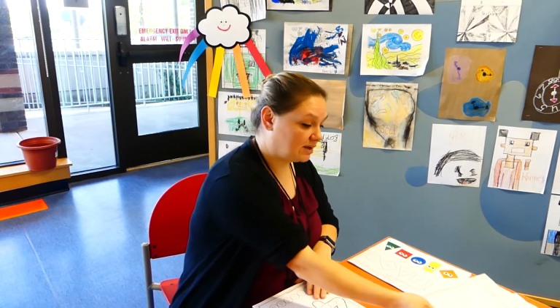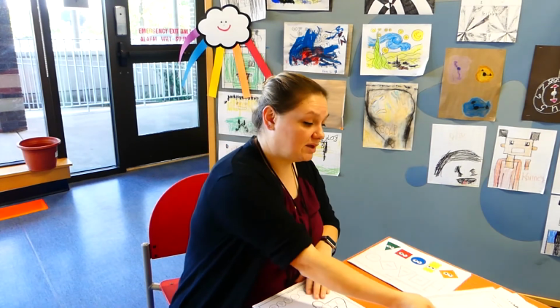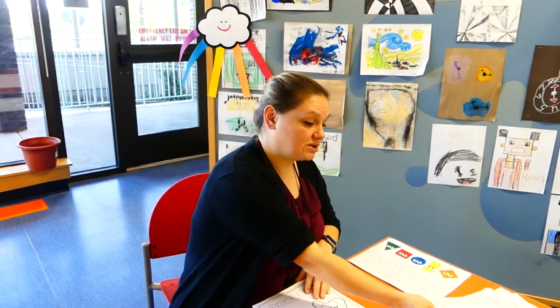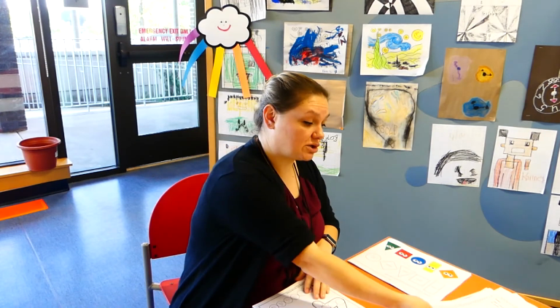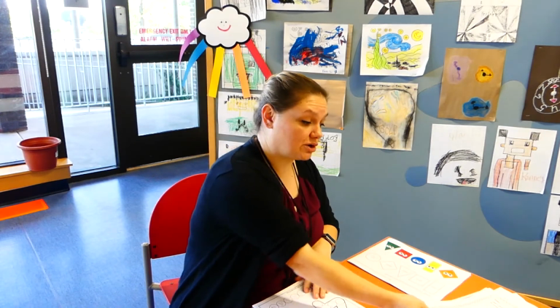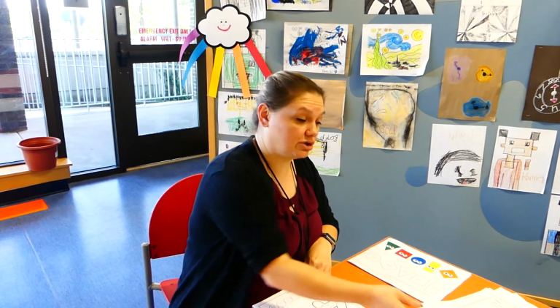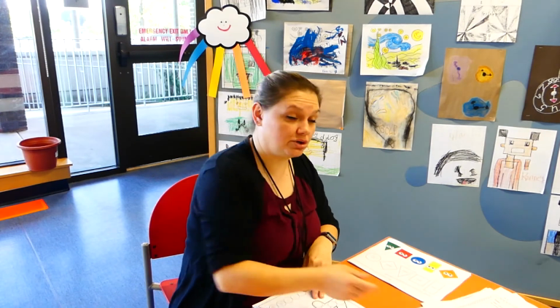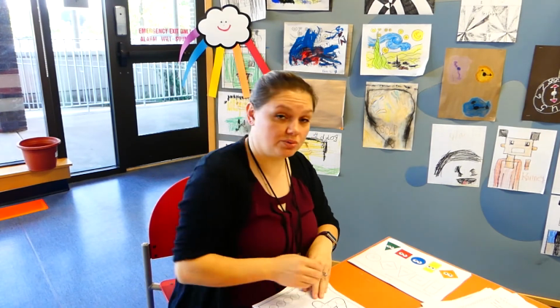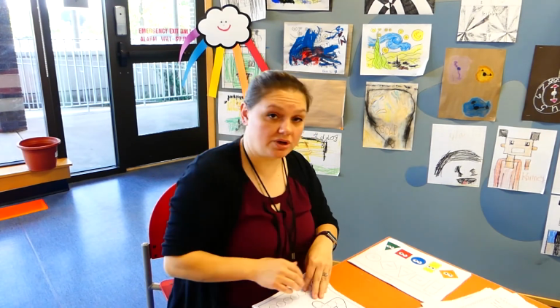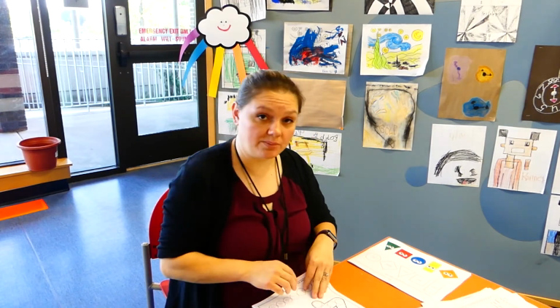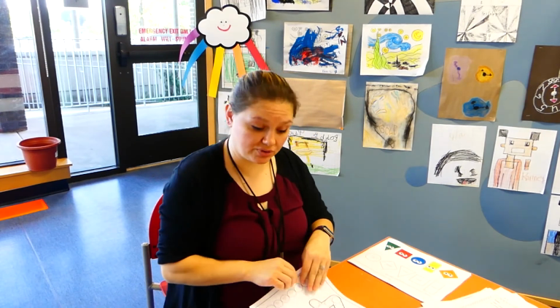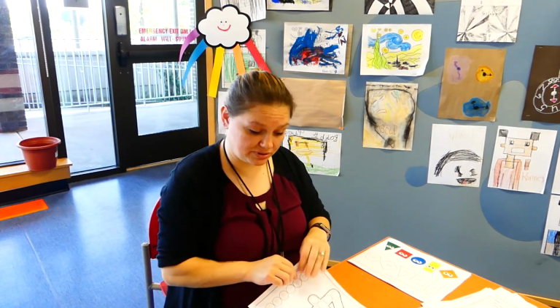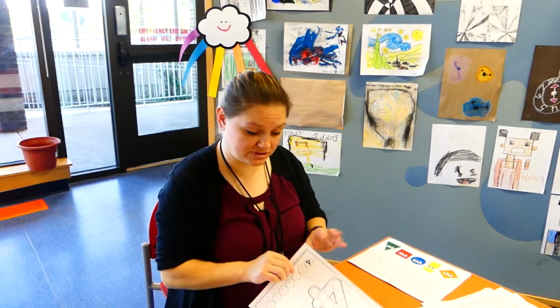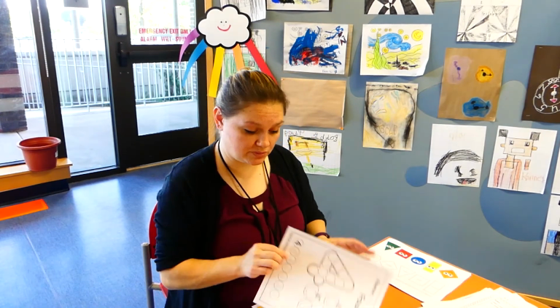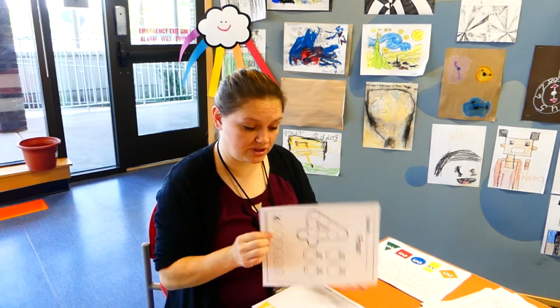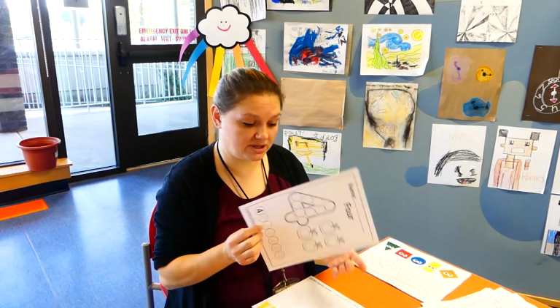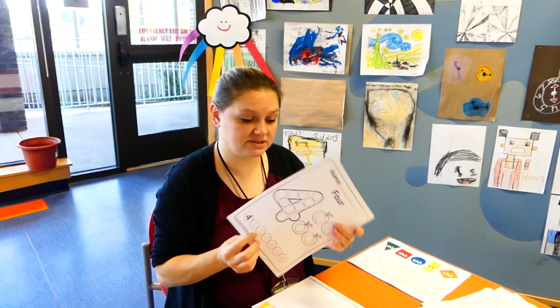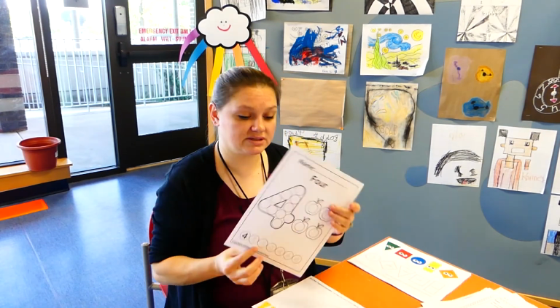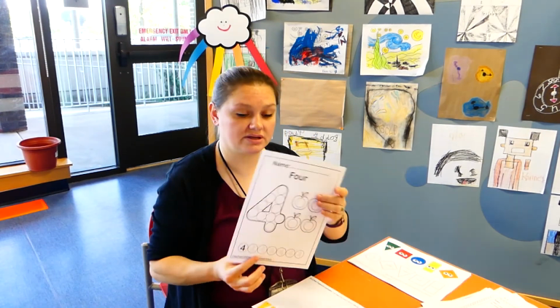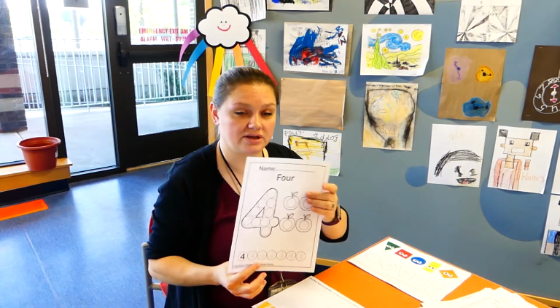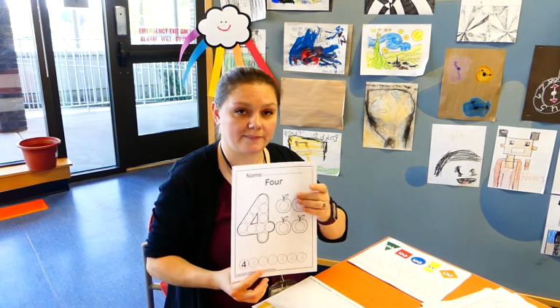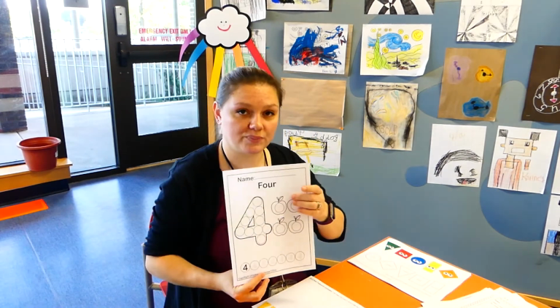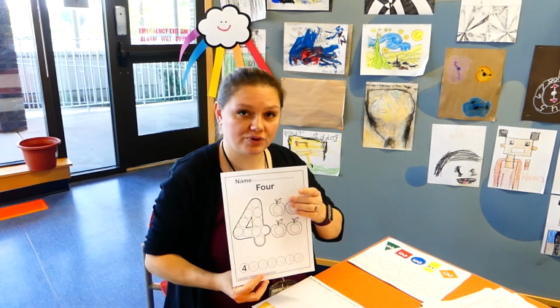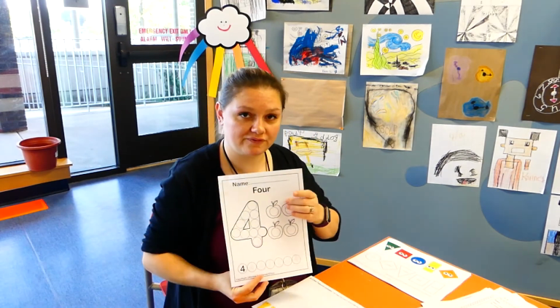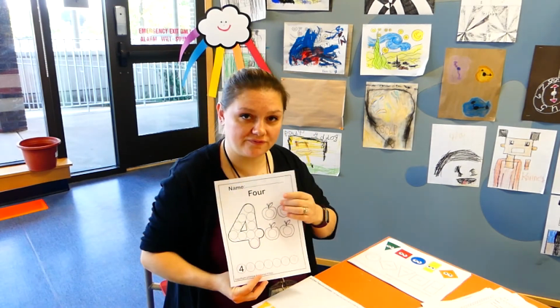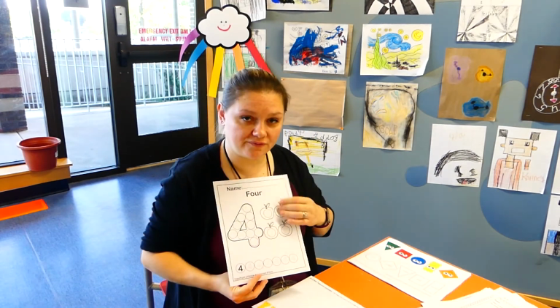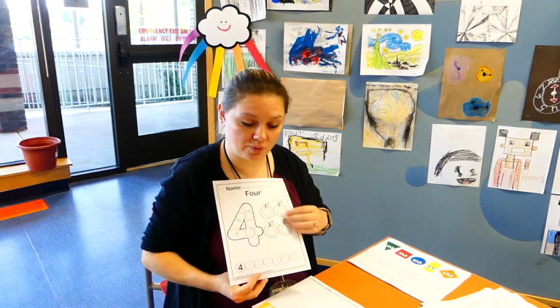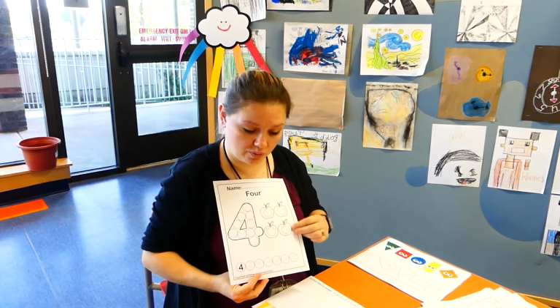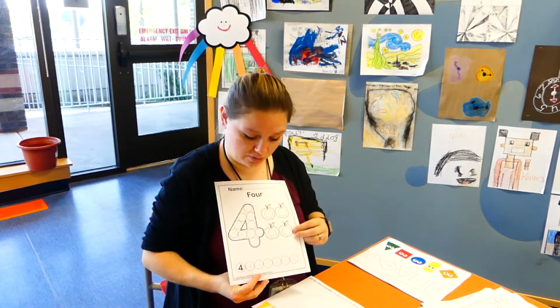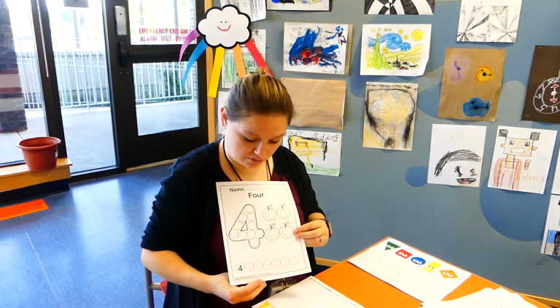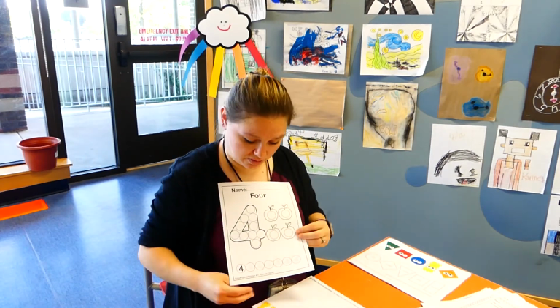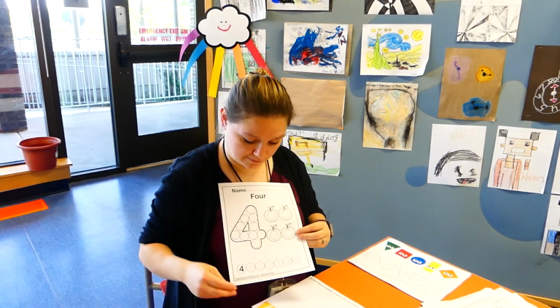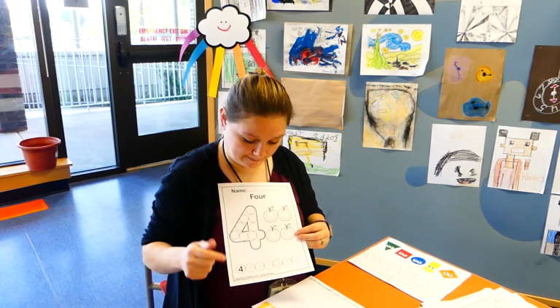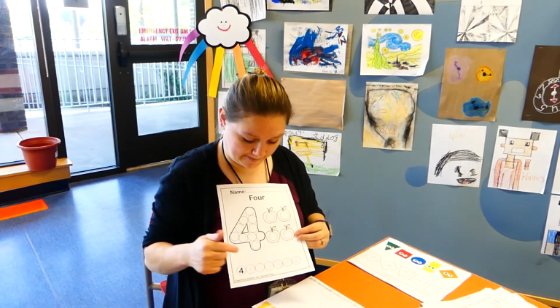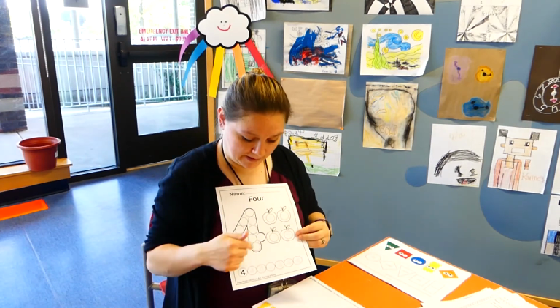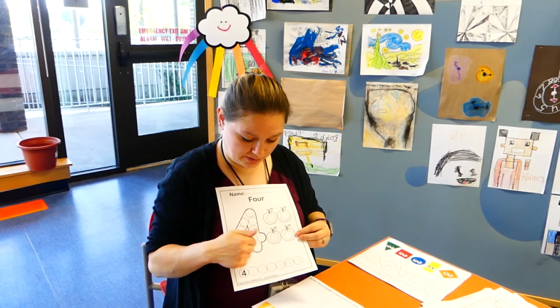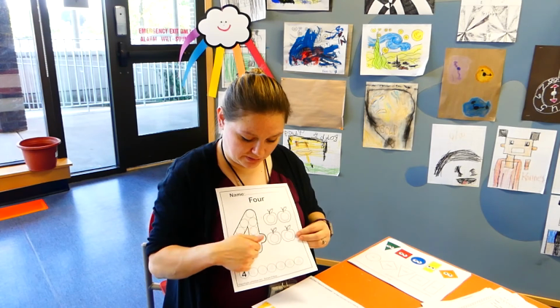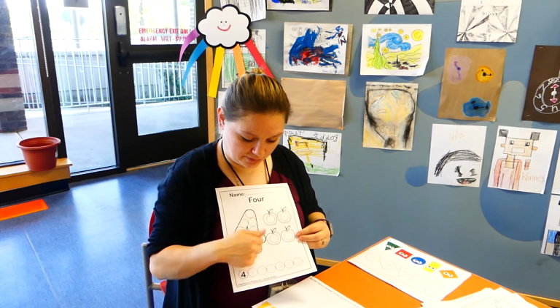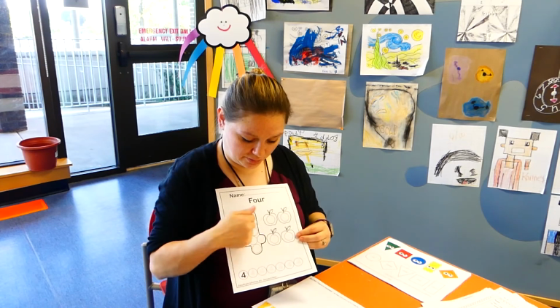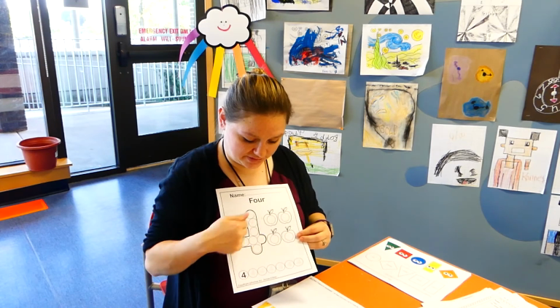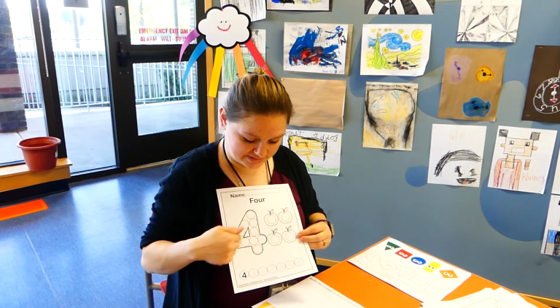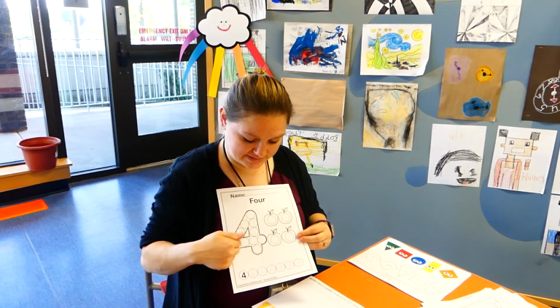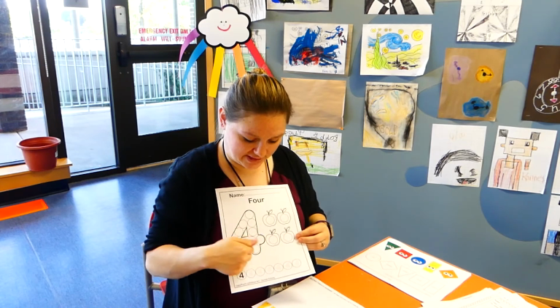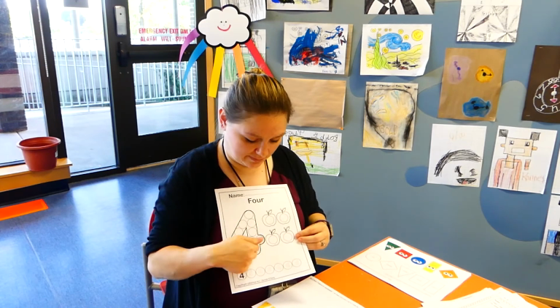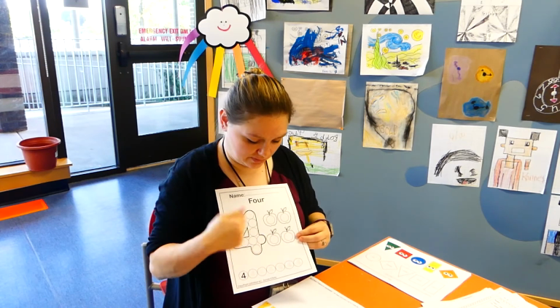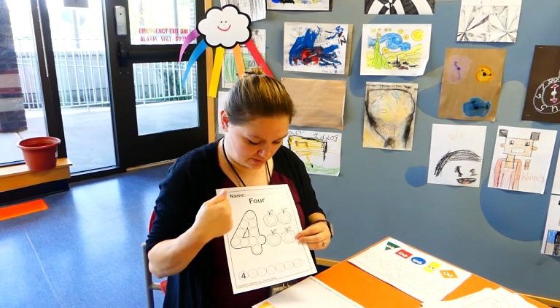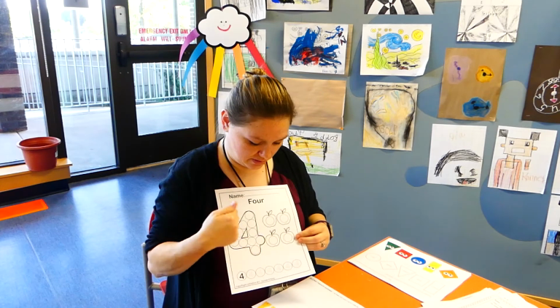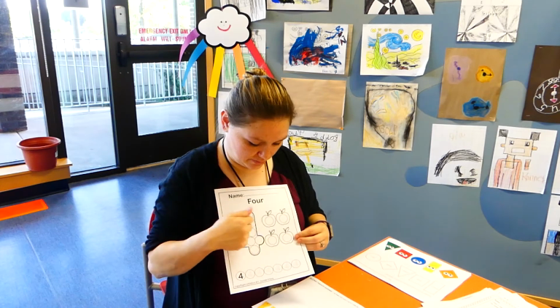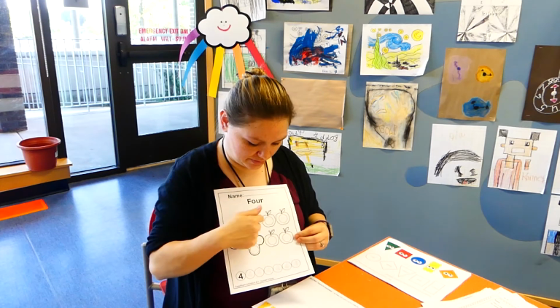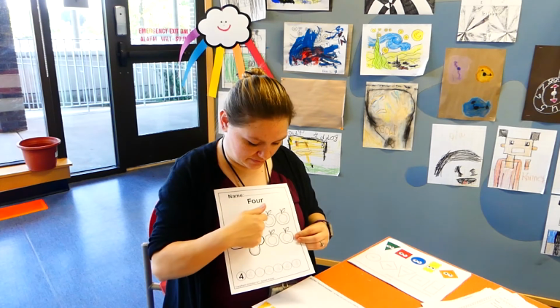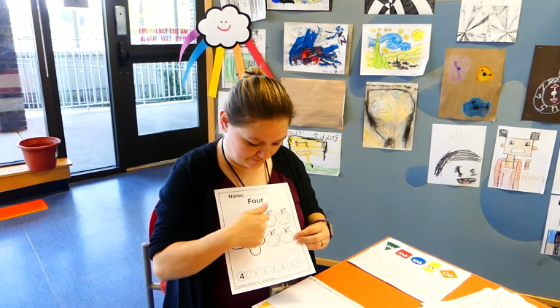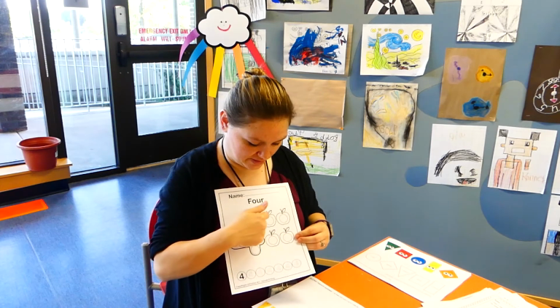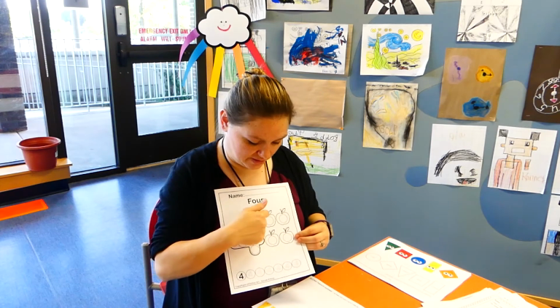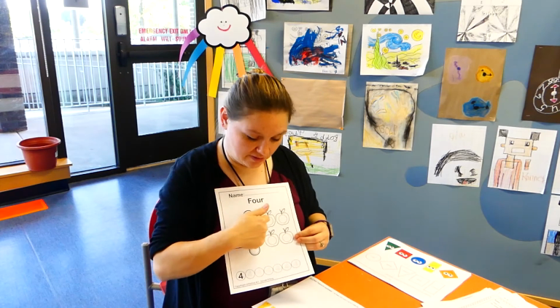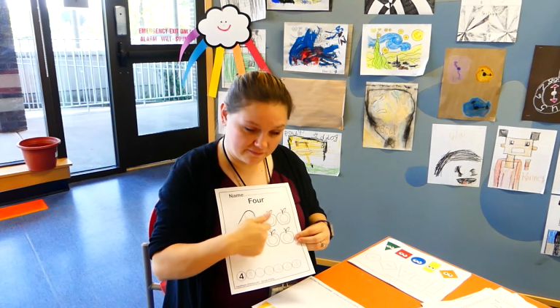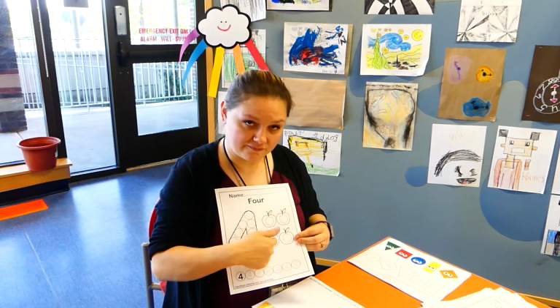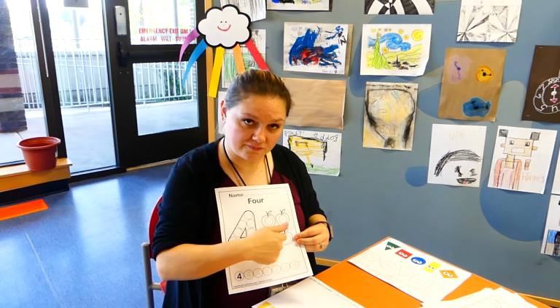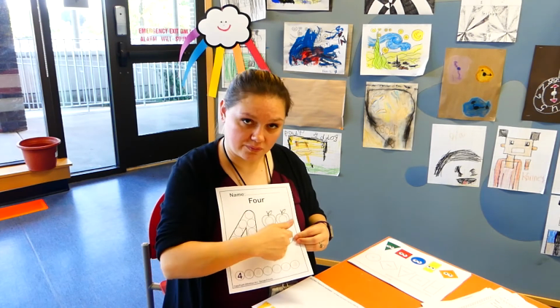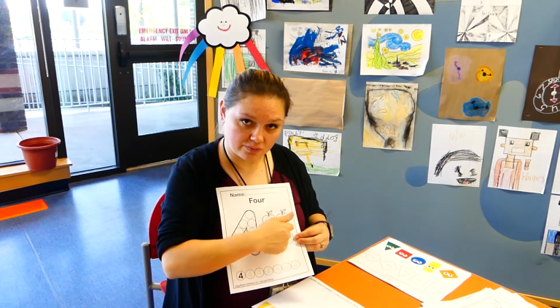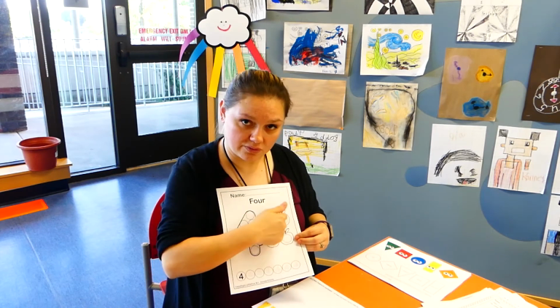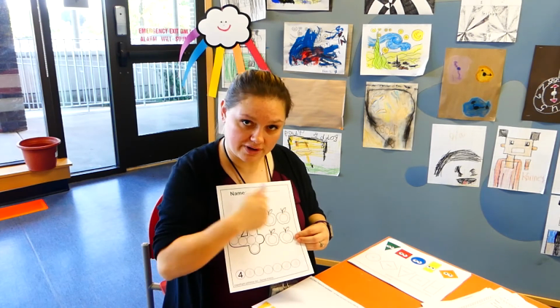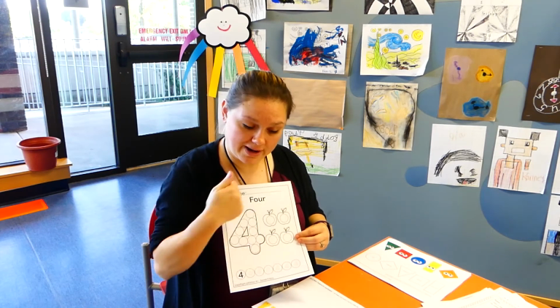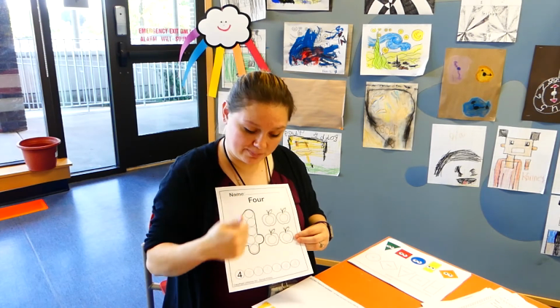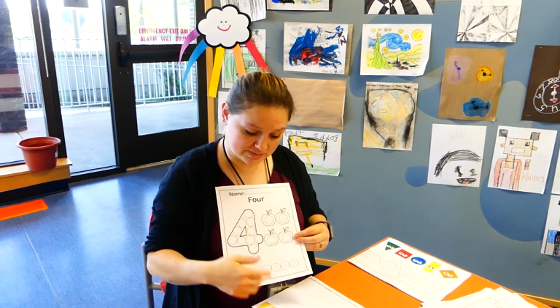Our new number this week is the number four. You're going to go ahead and dab along, and we're going to find four apples.